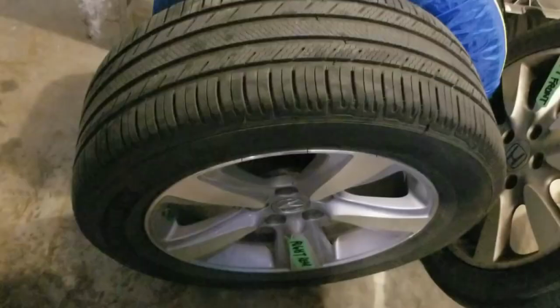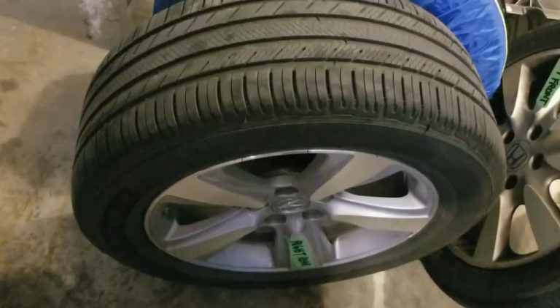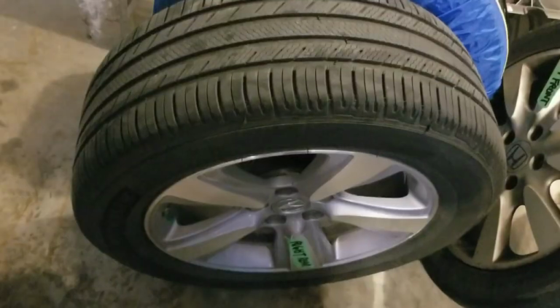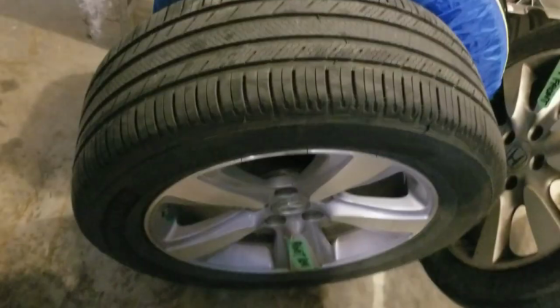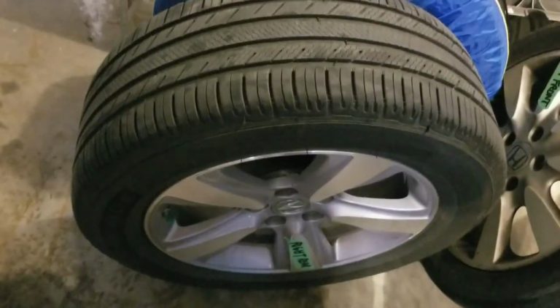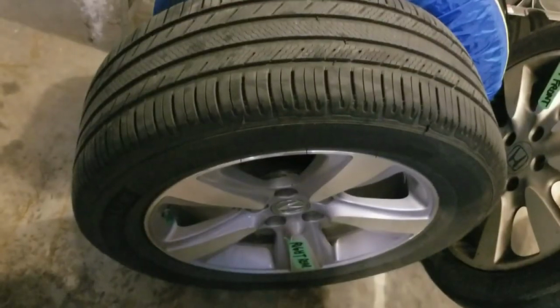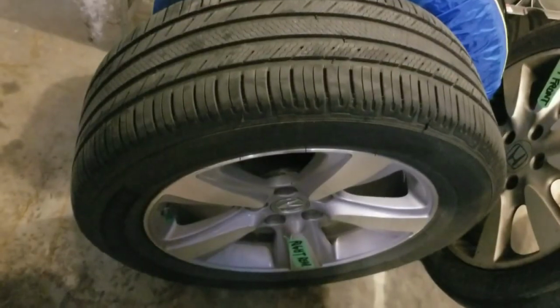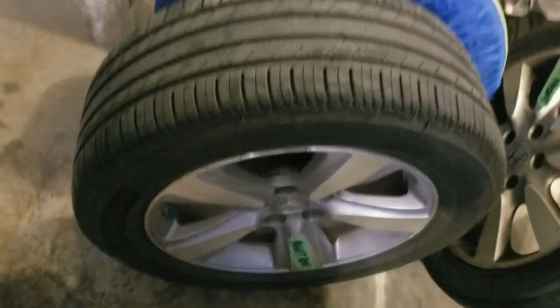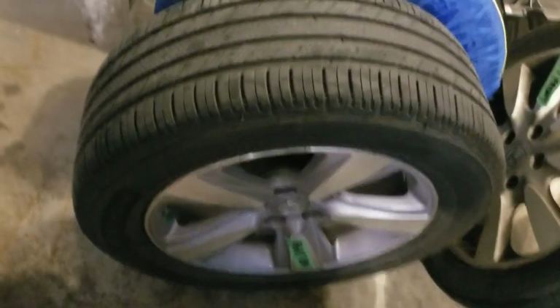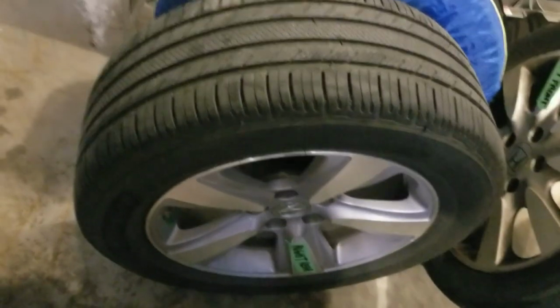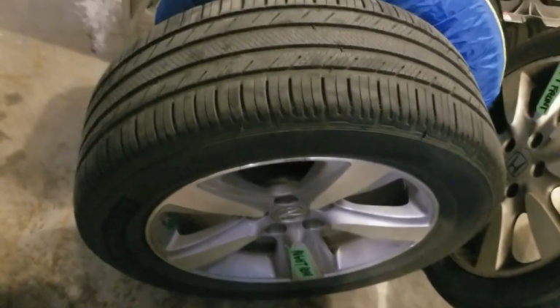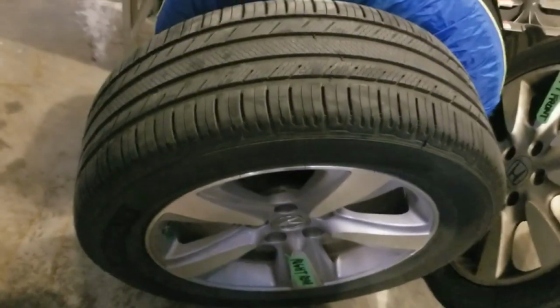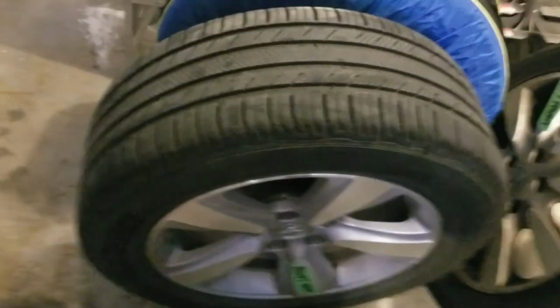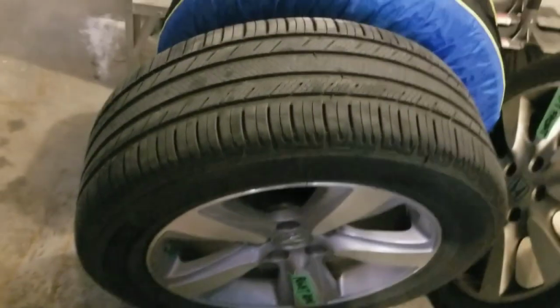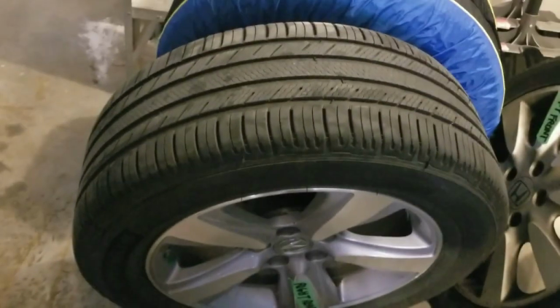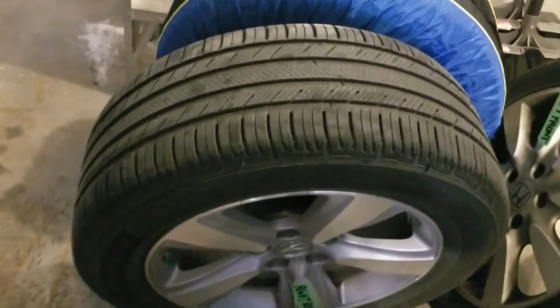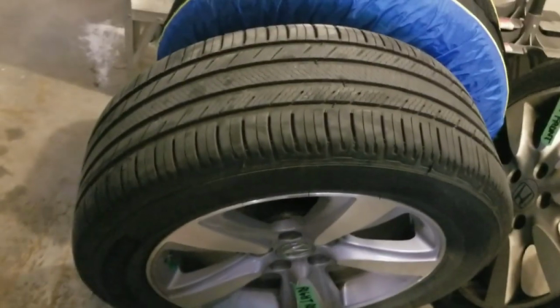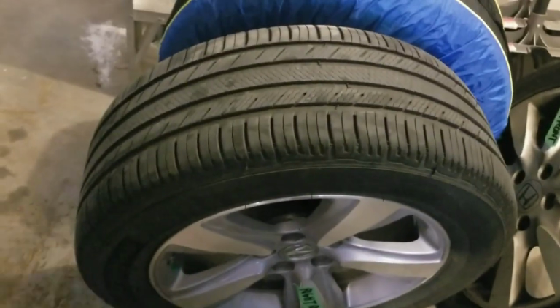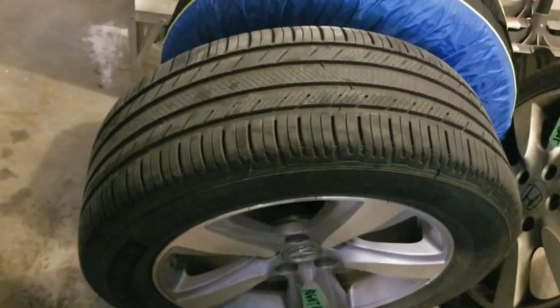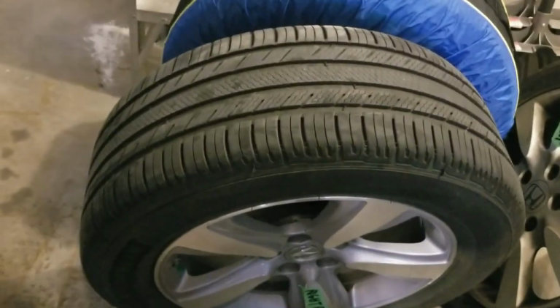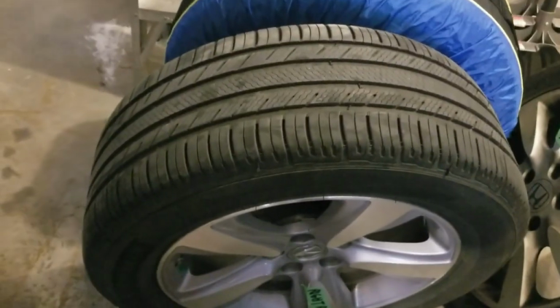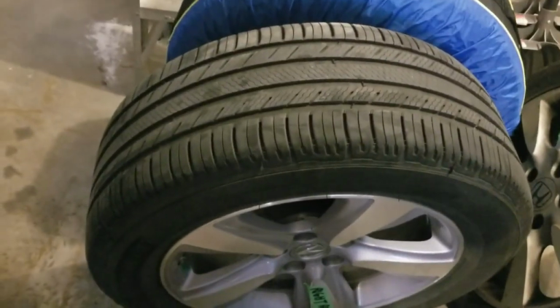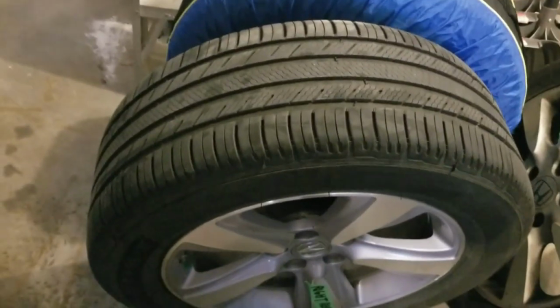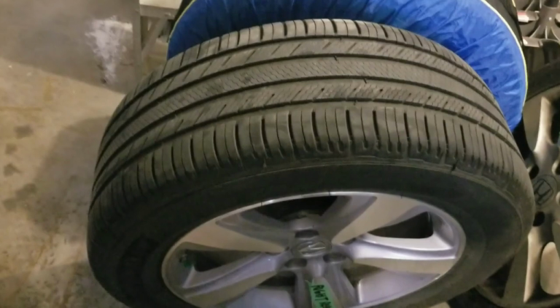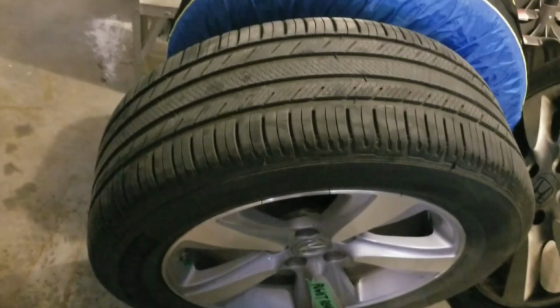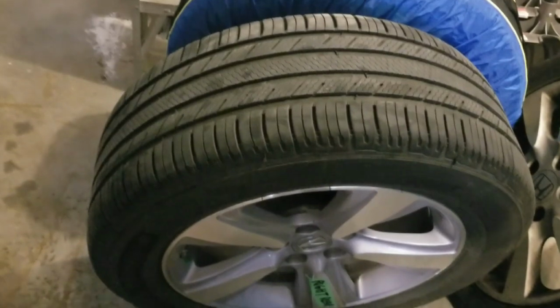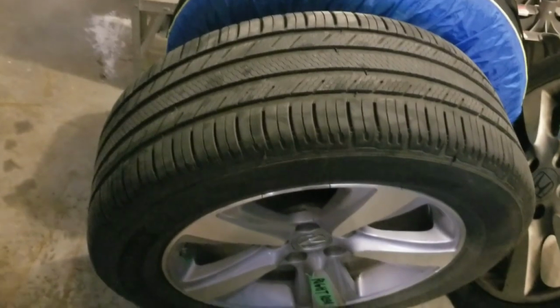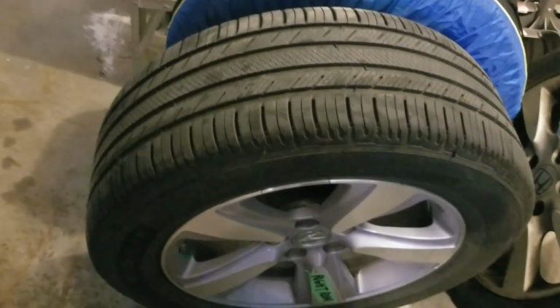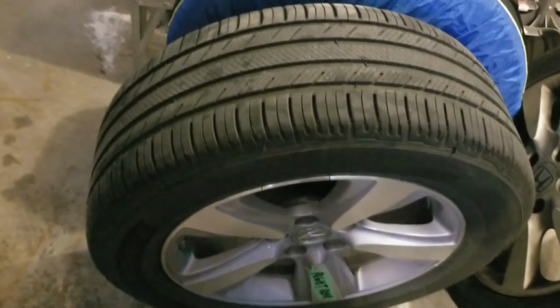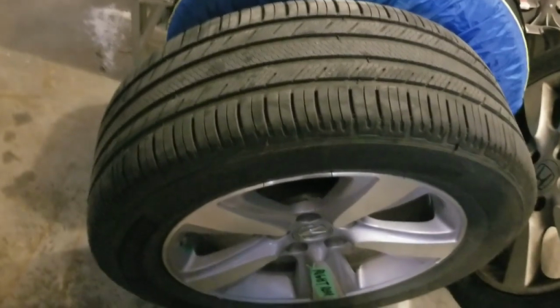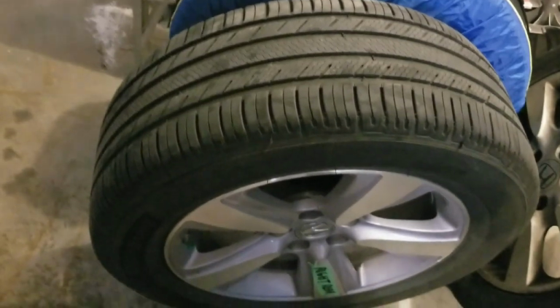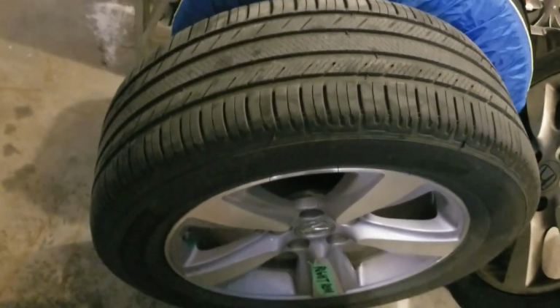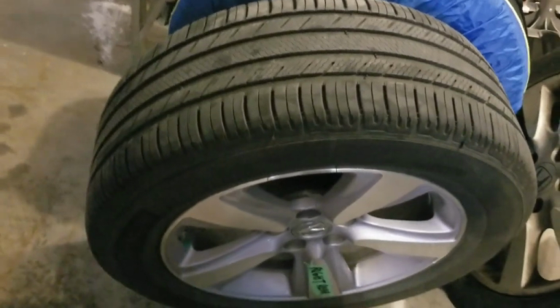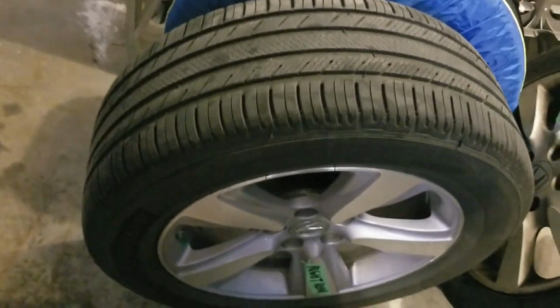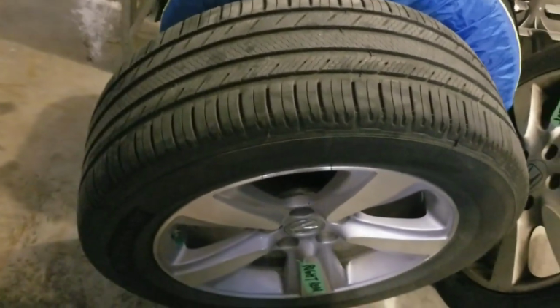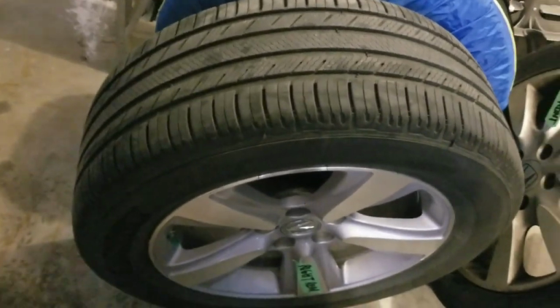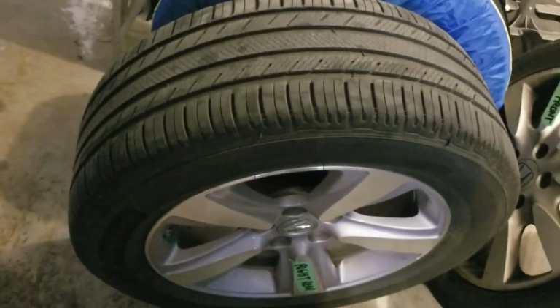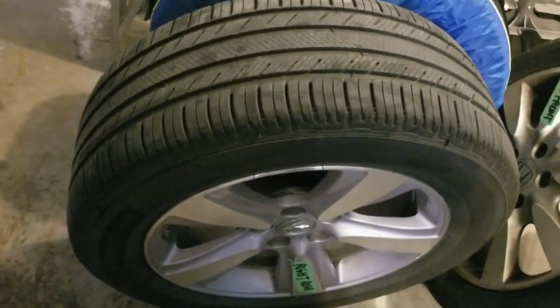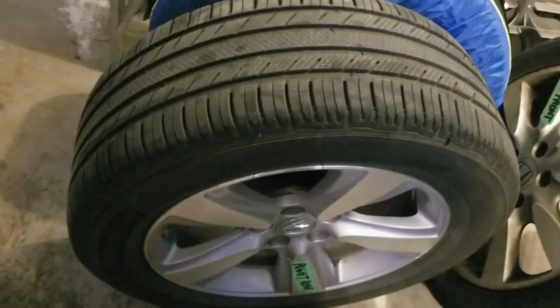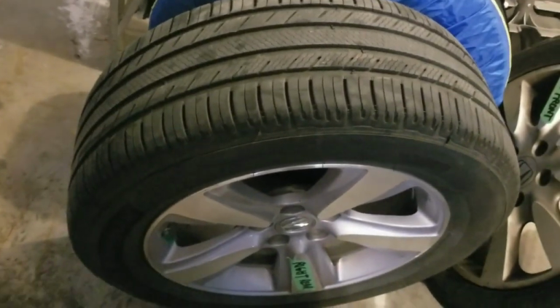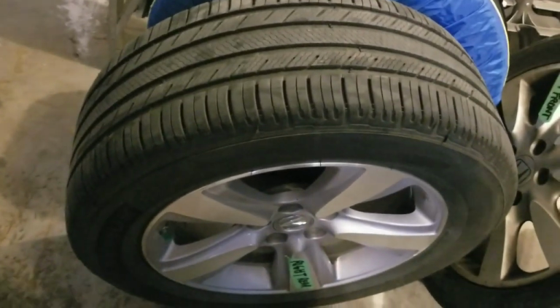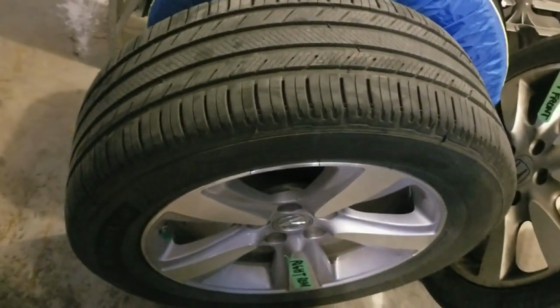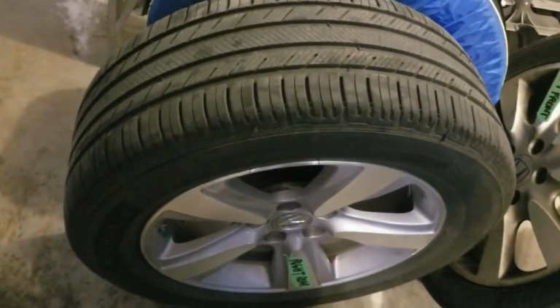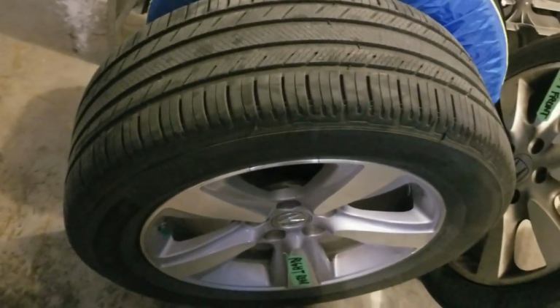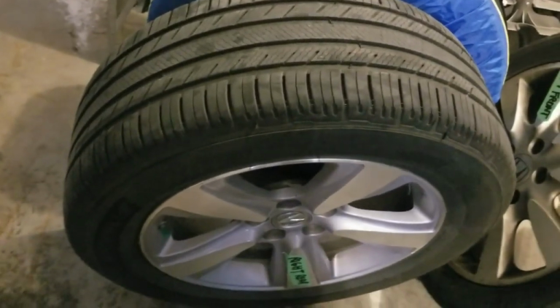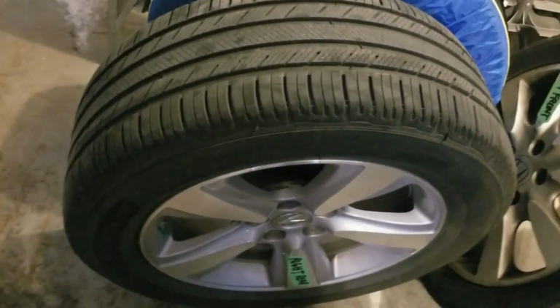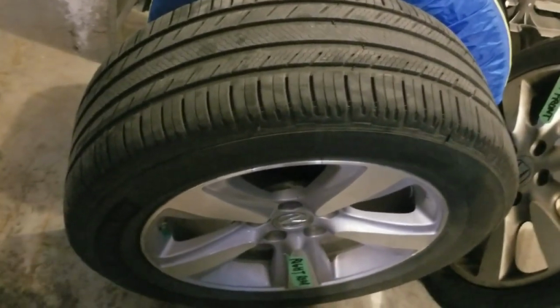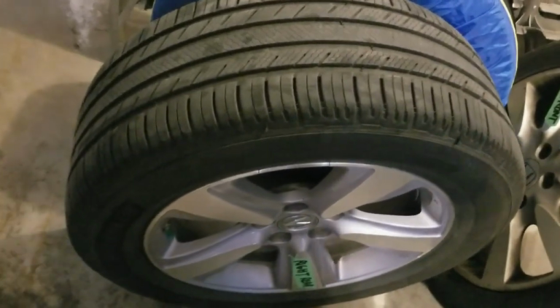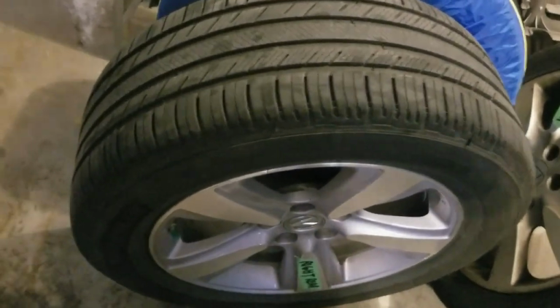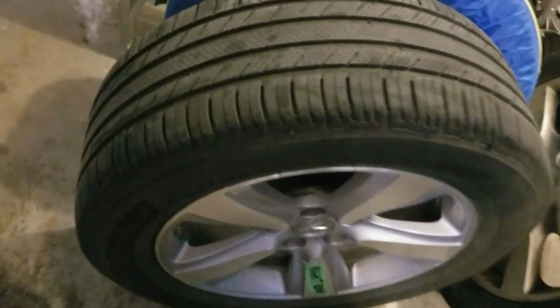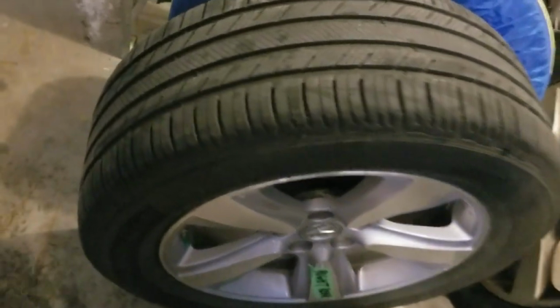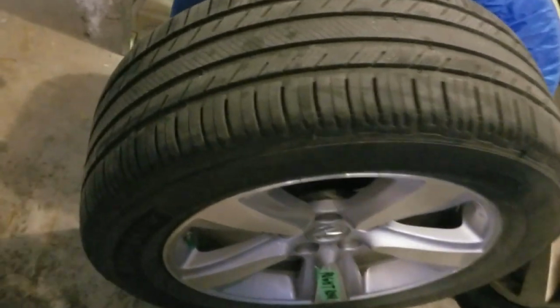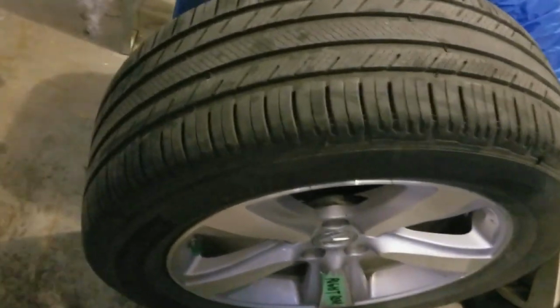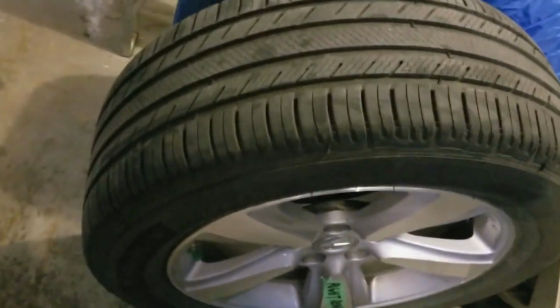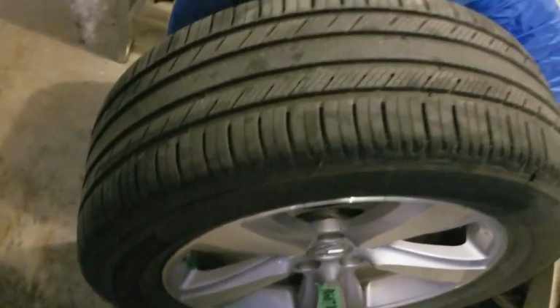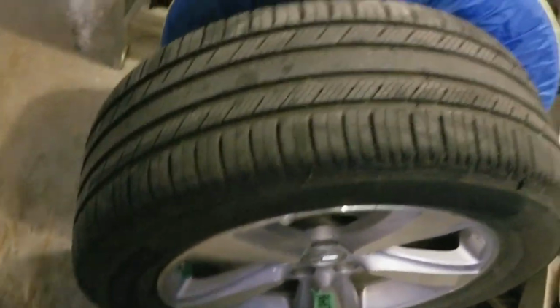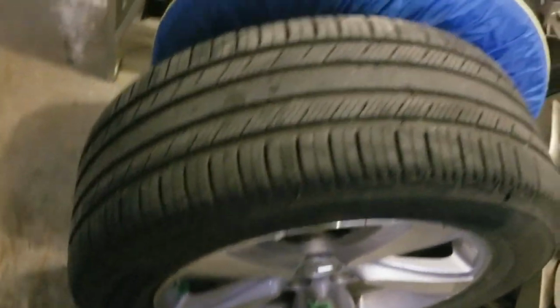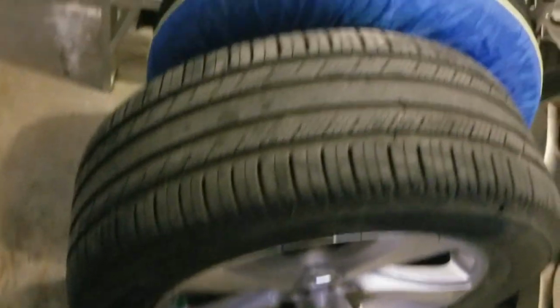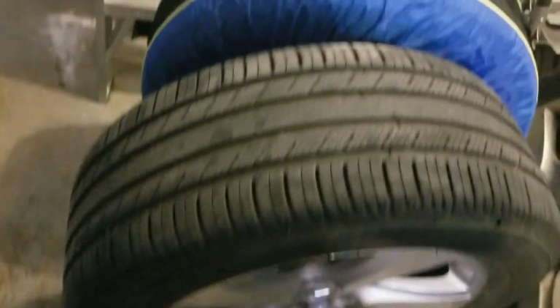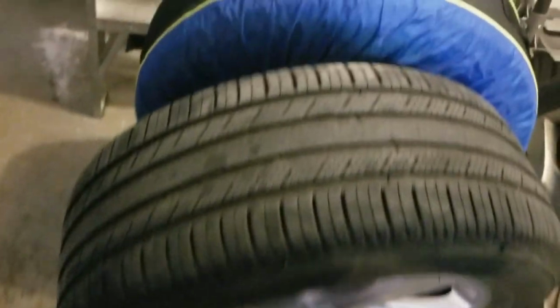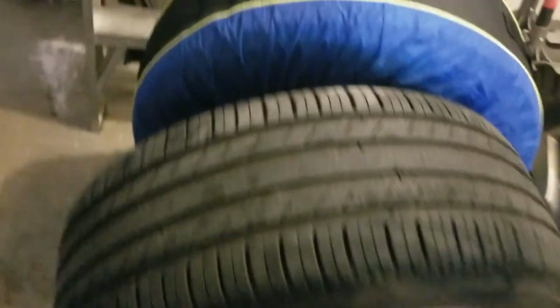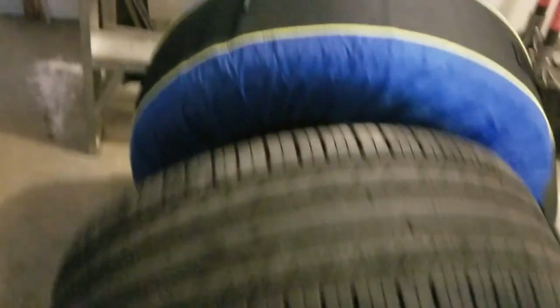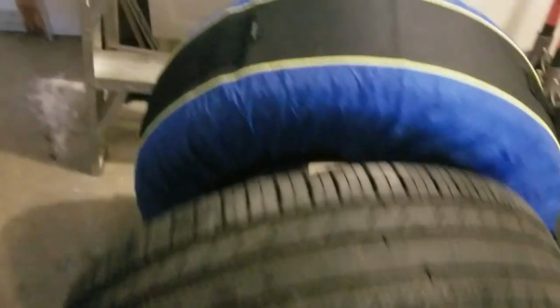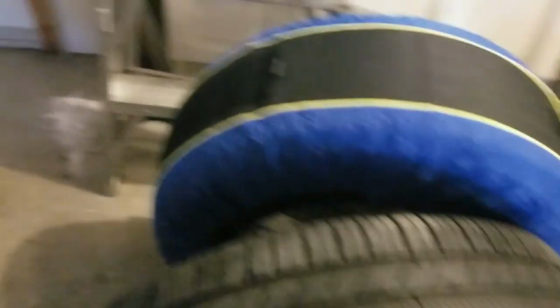The tire size that I've got them on is 255/55/18 and they fit quite well.